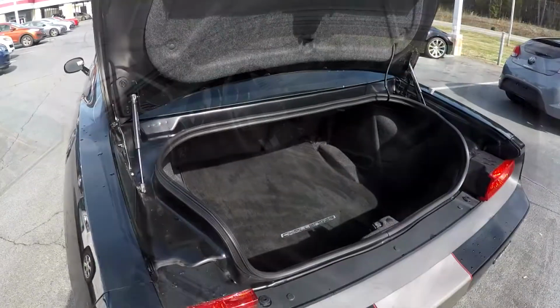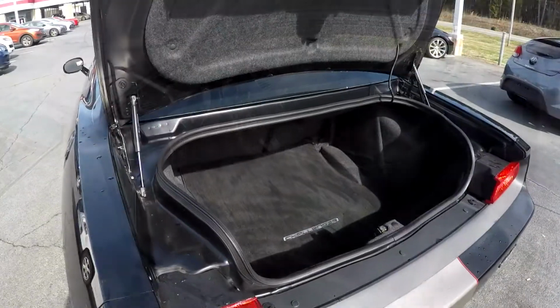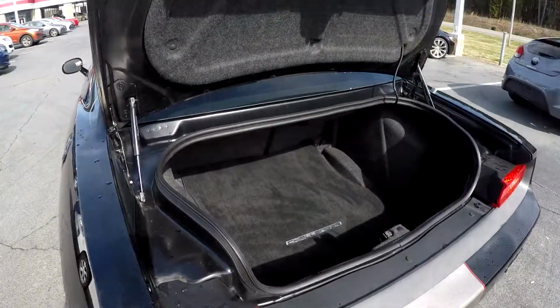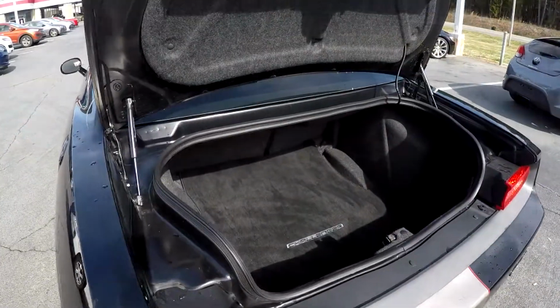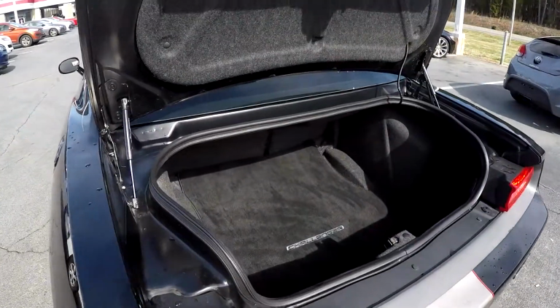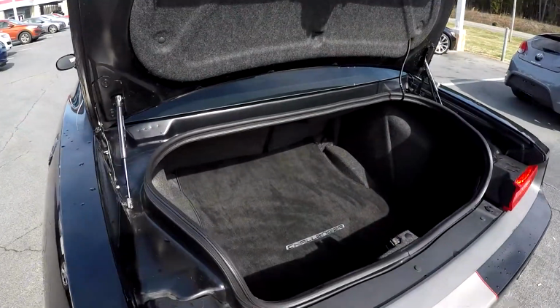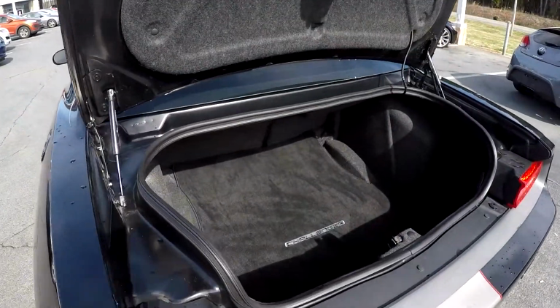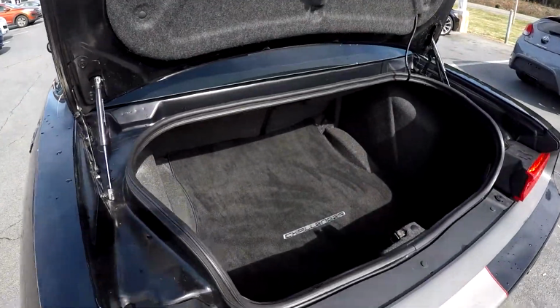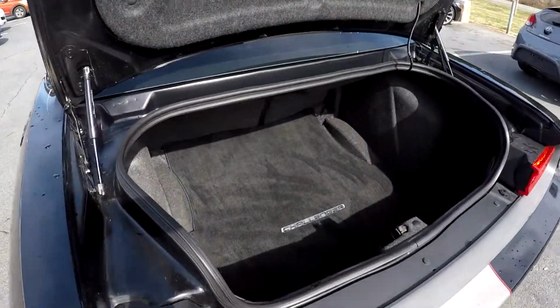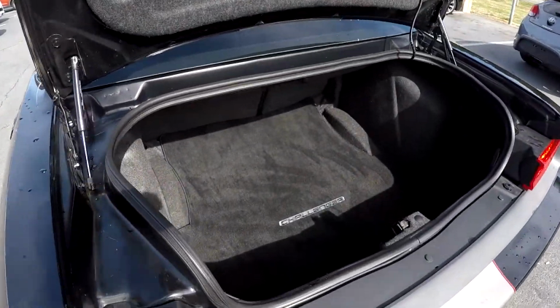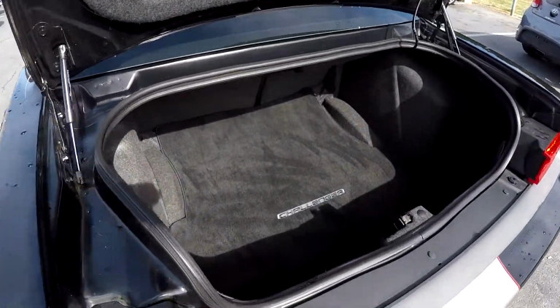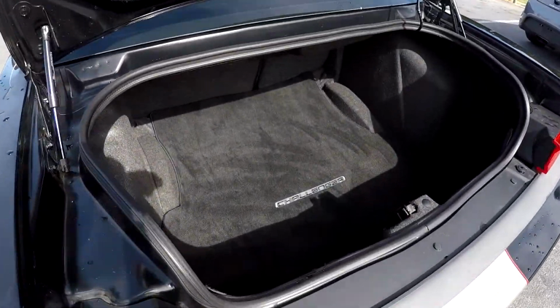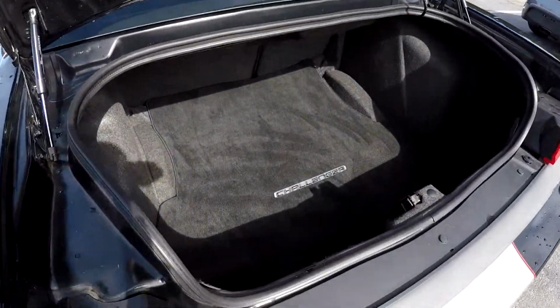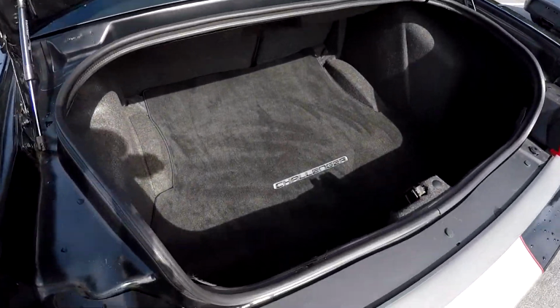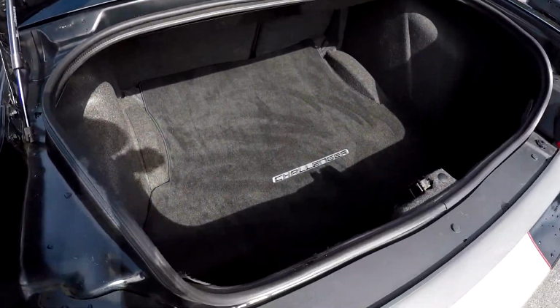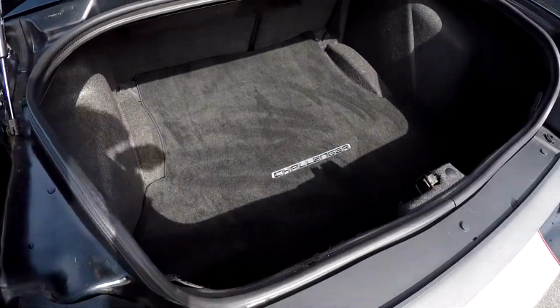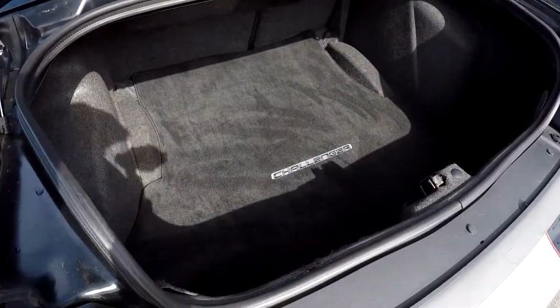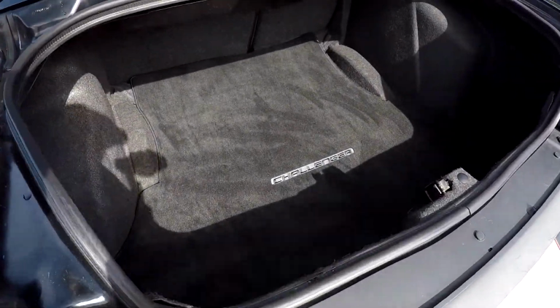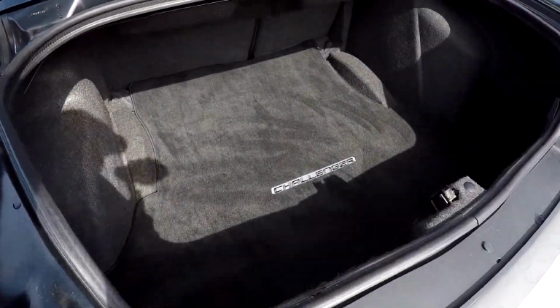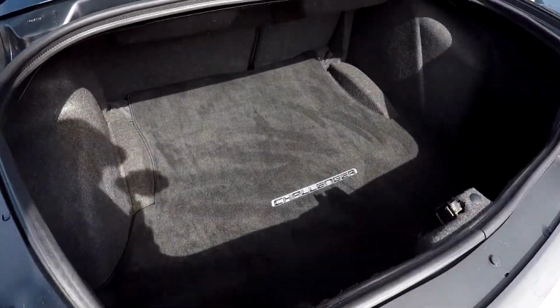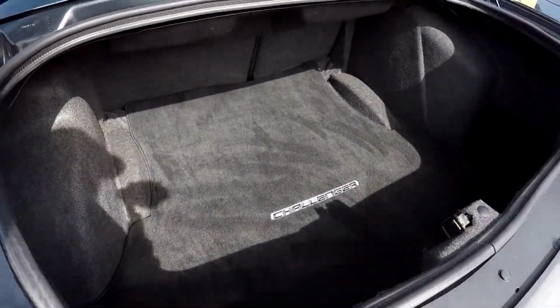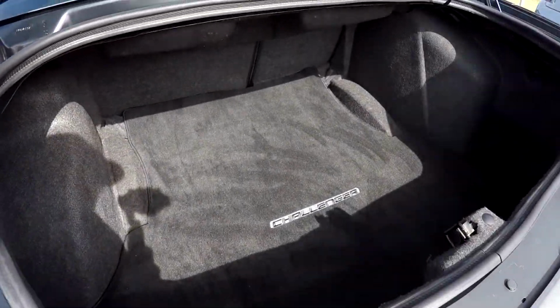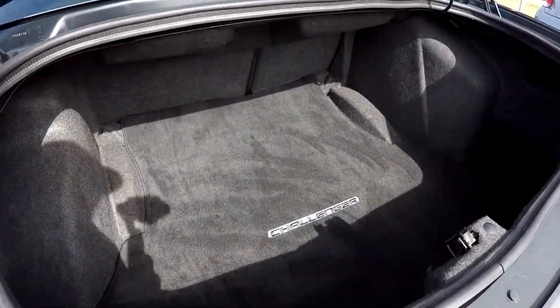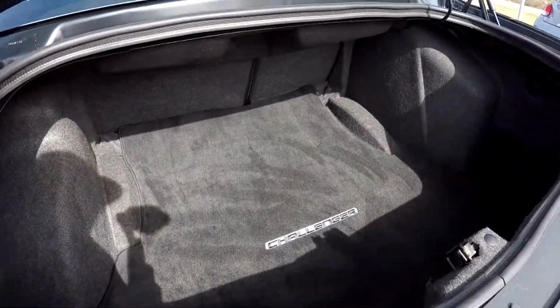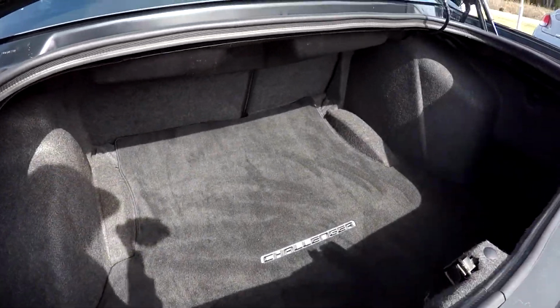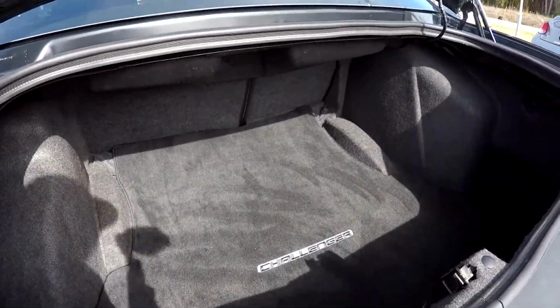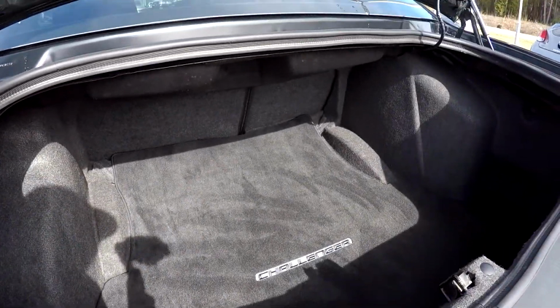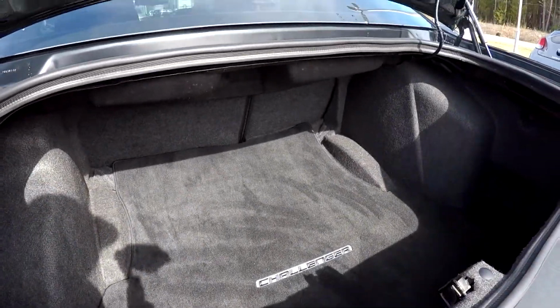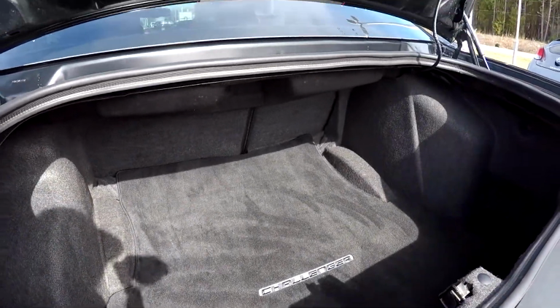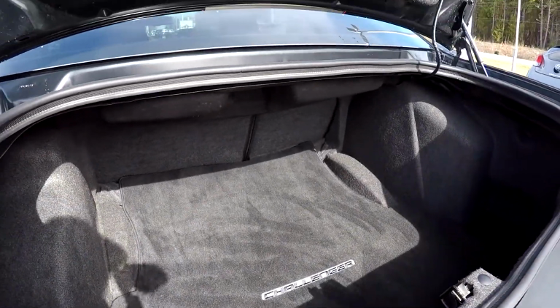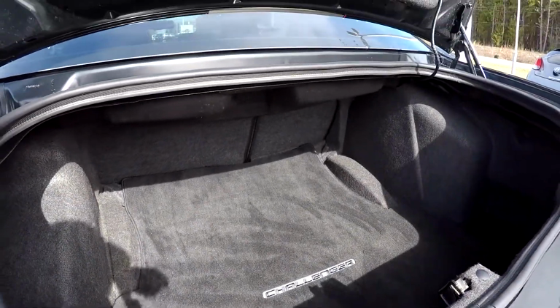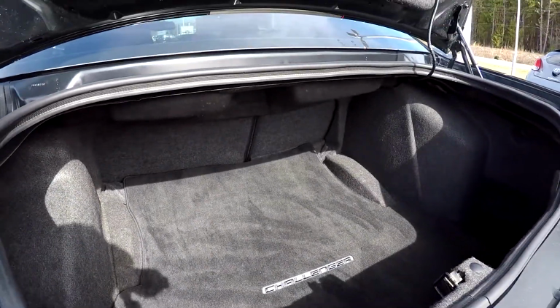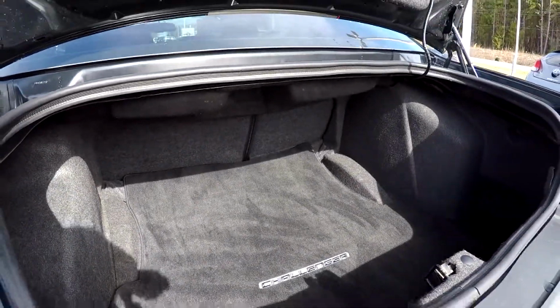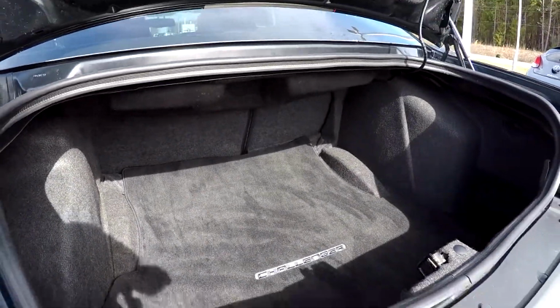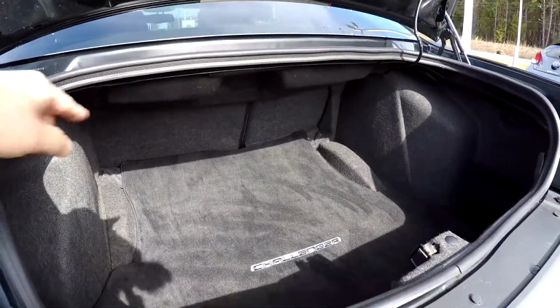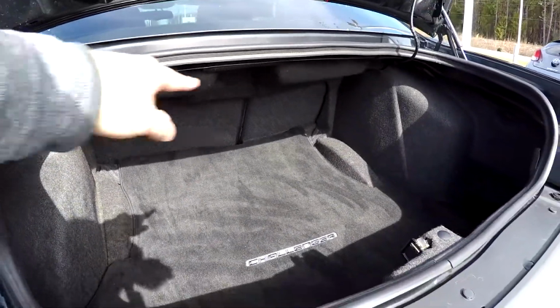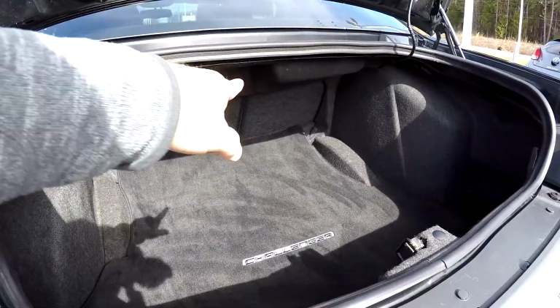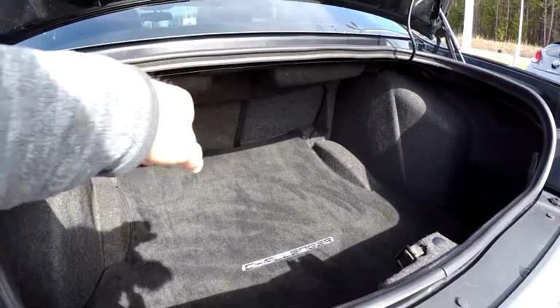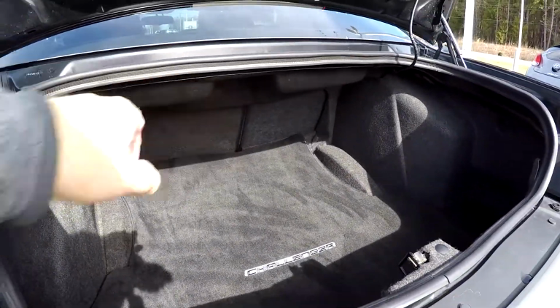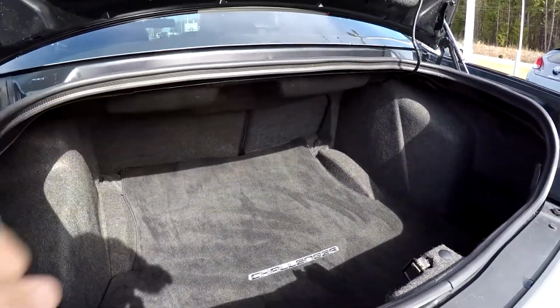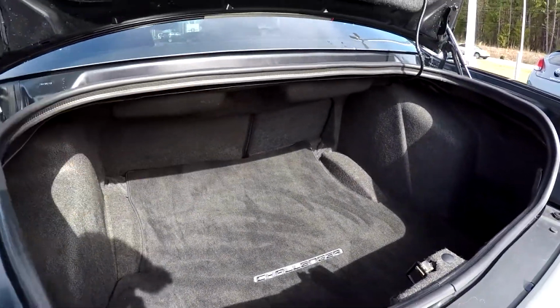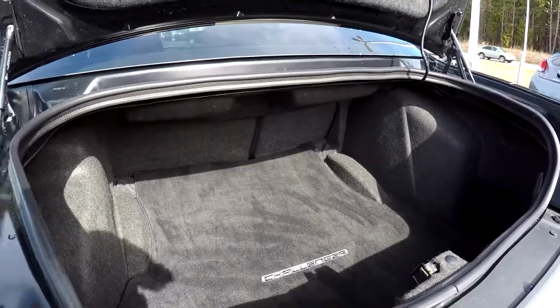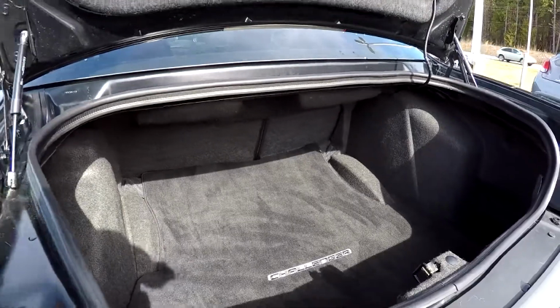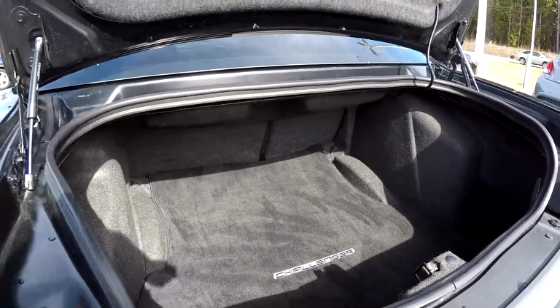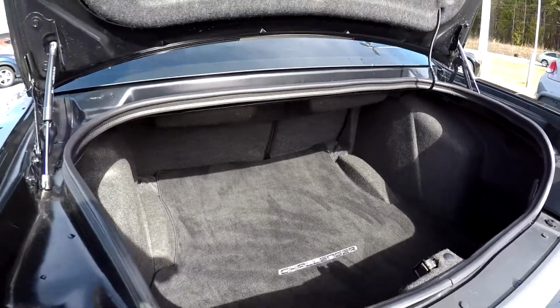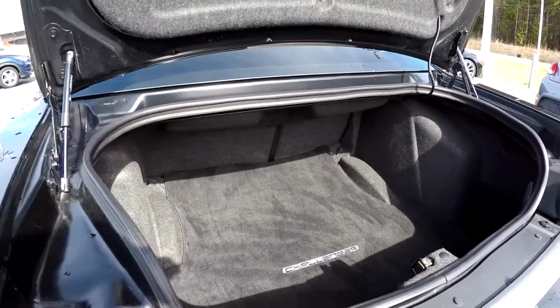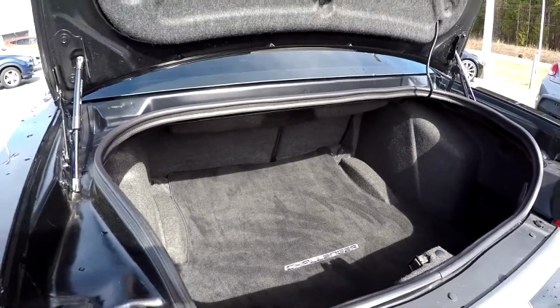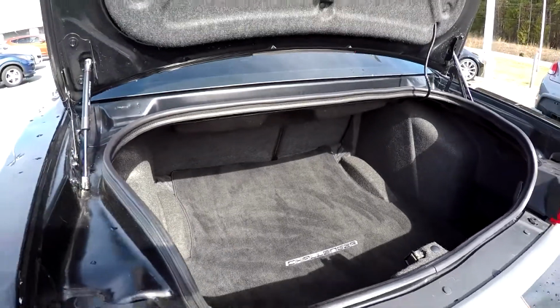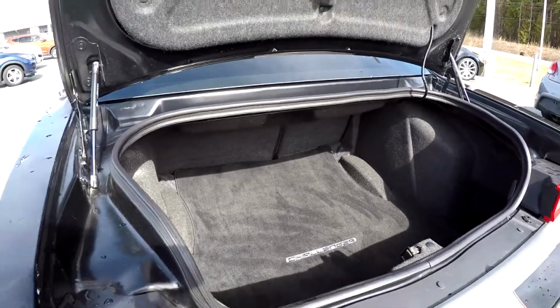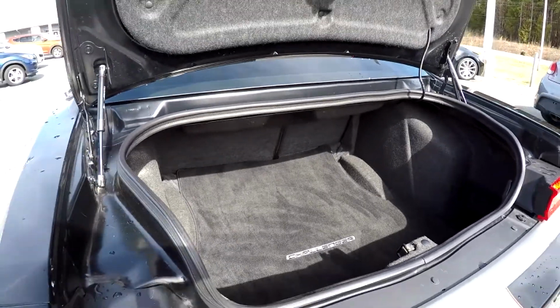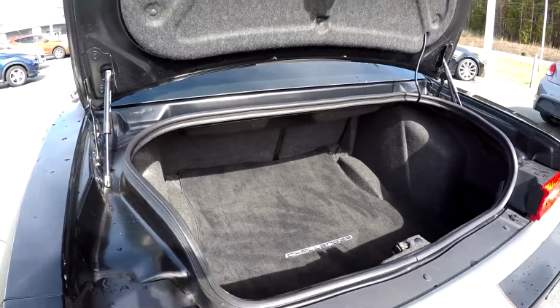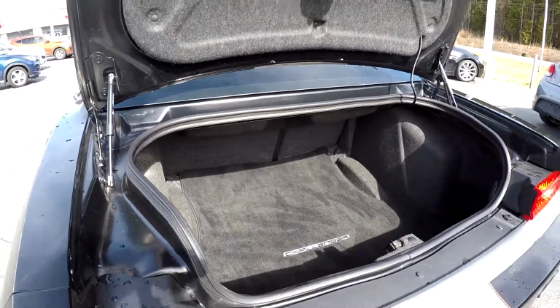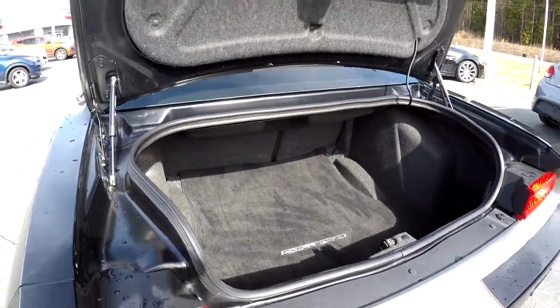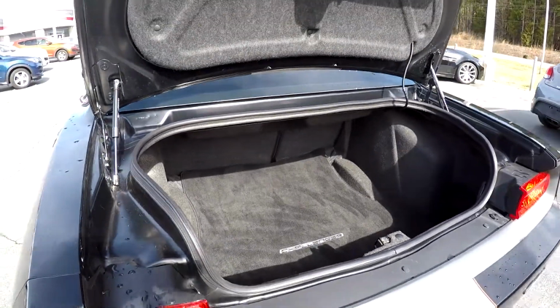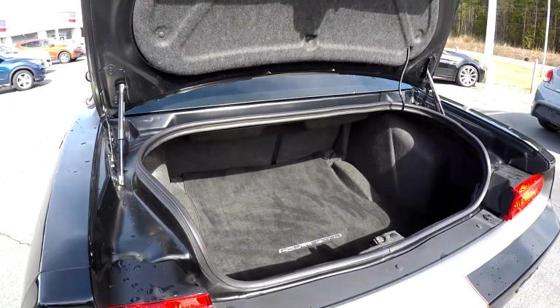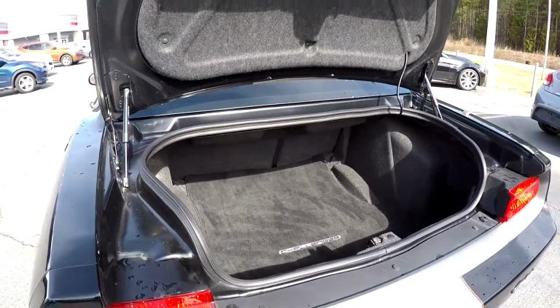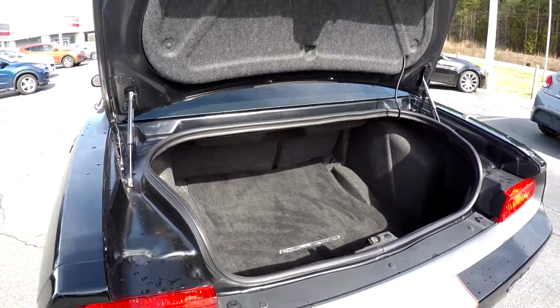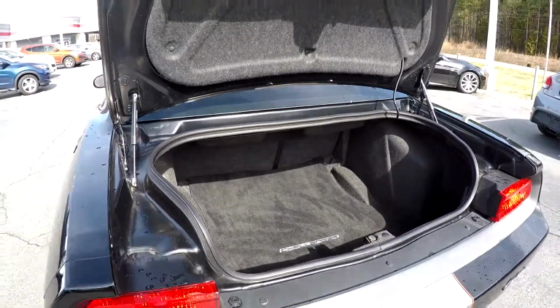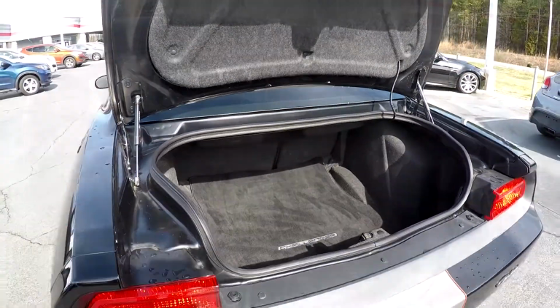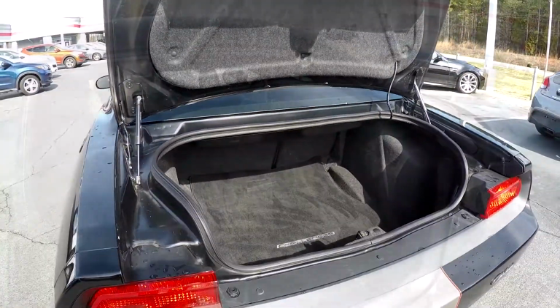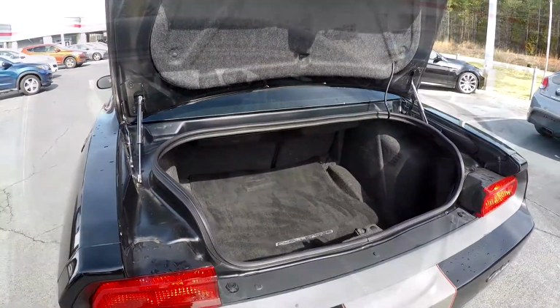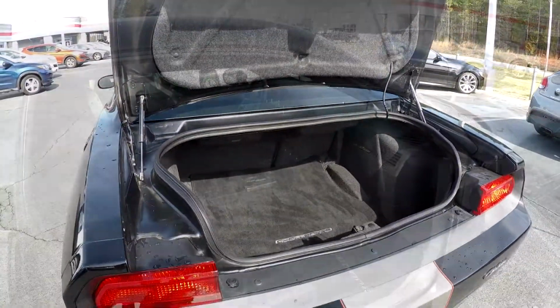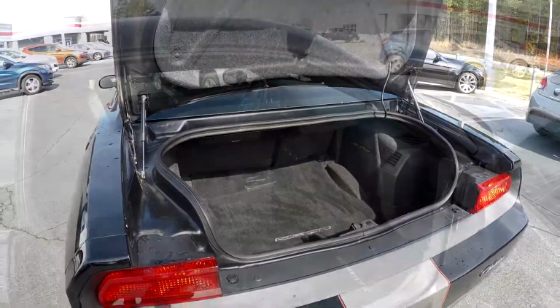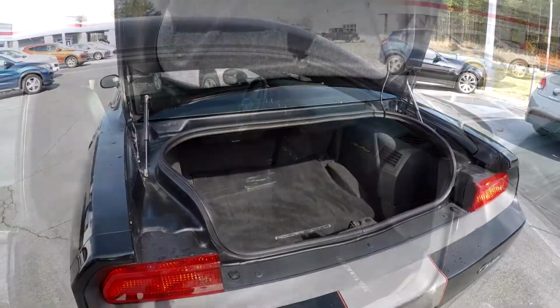Just to give you a quick look inside the trunk — those back two seats can be laid down for additional pass-through storage.